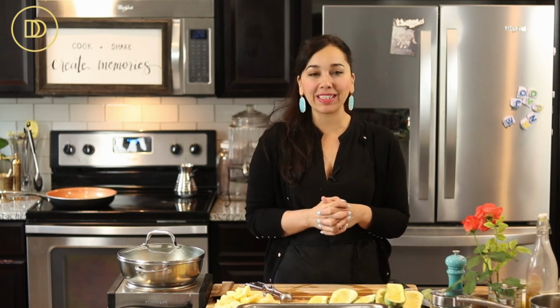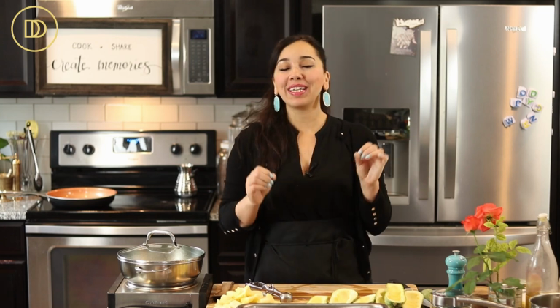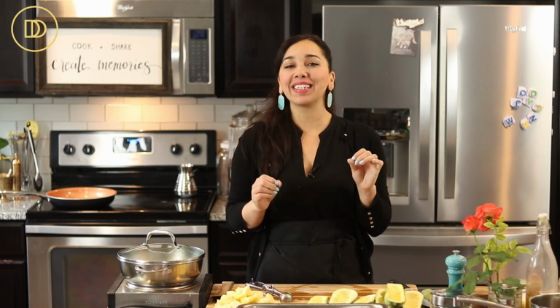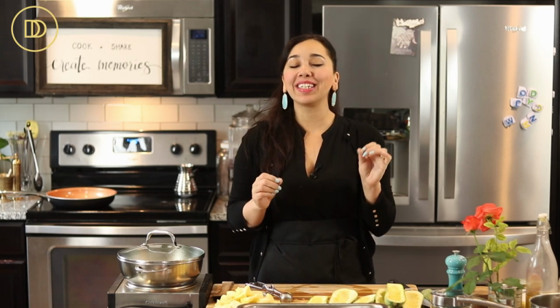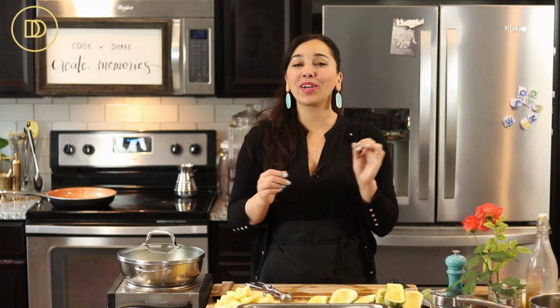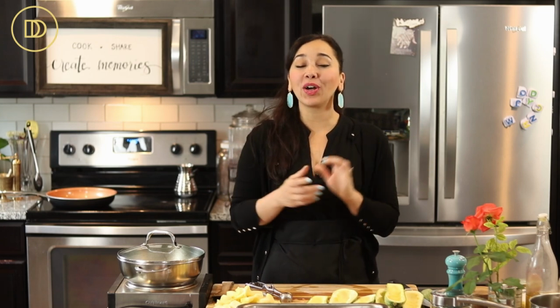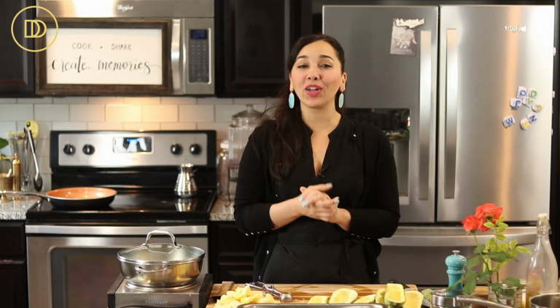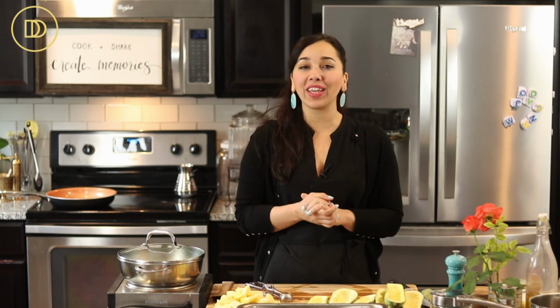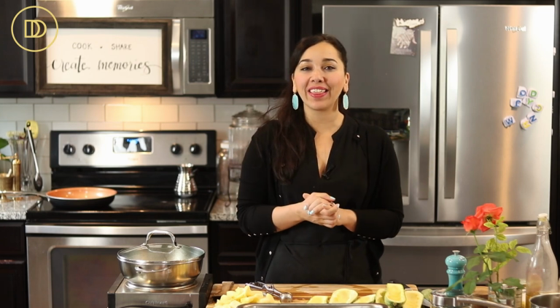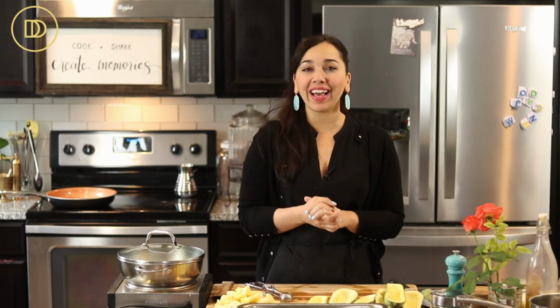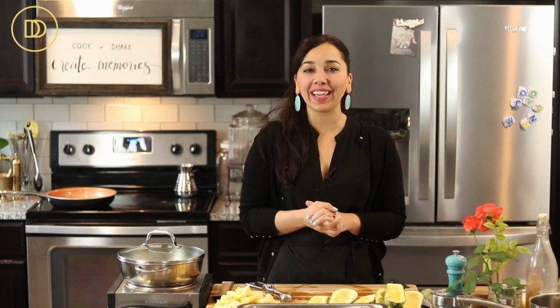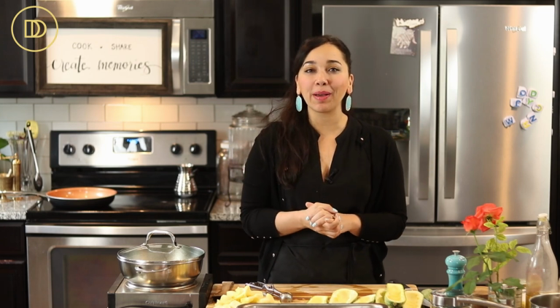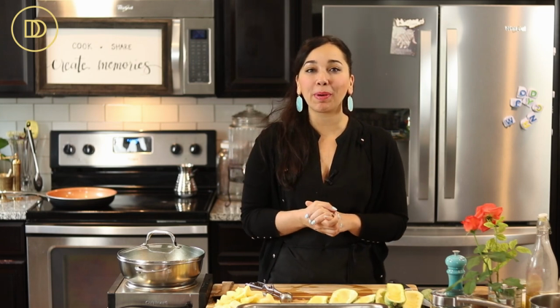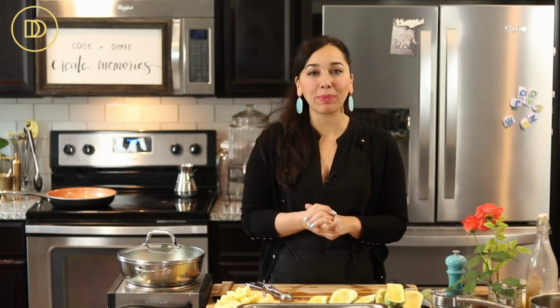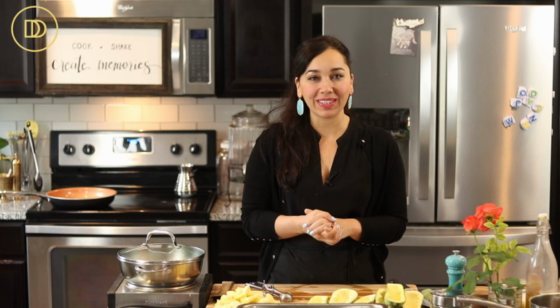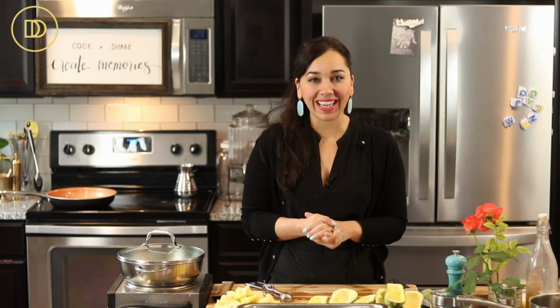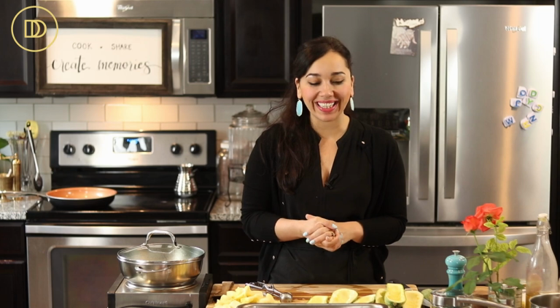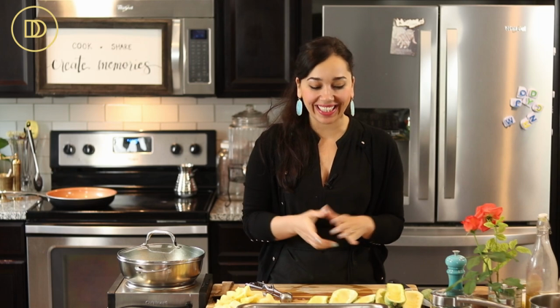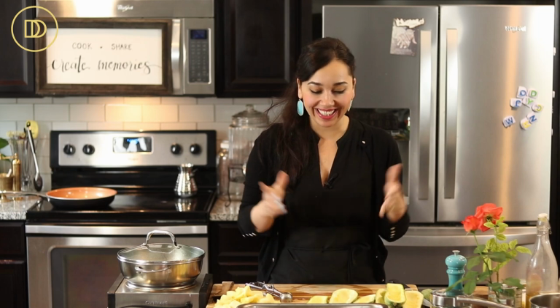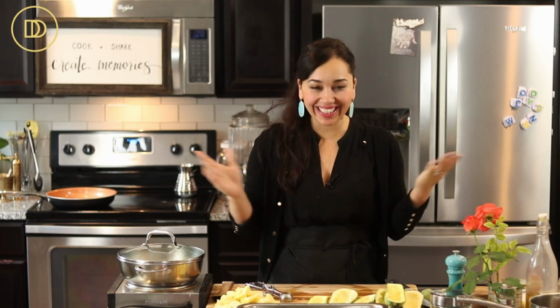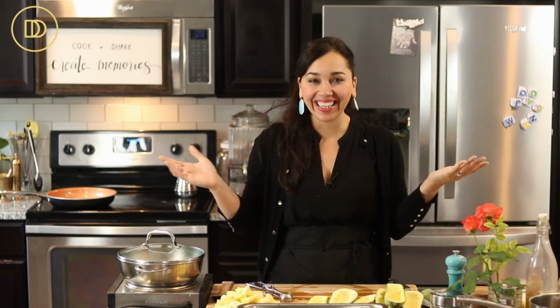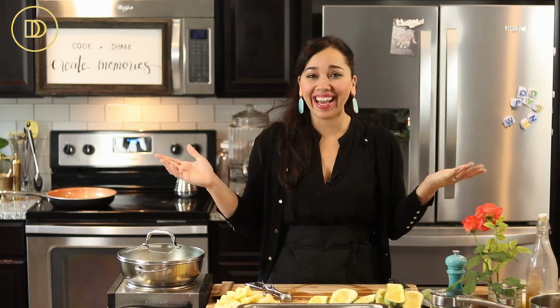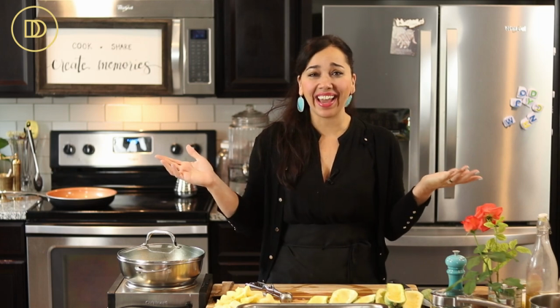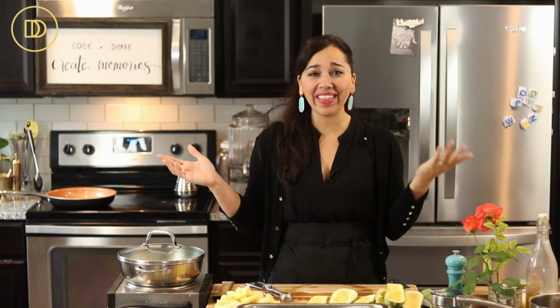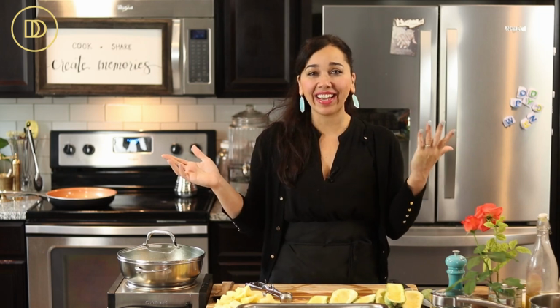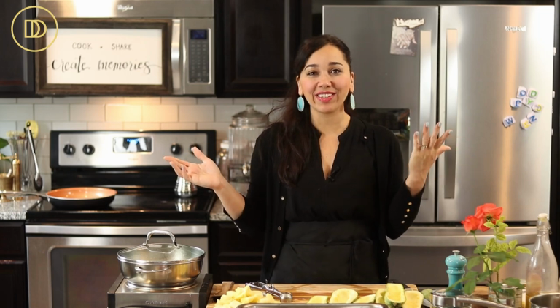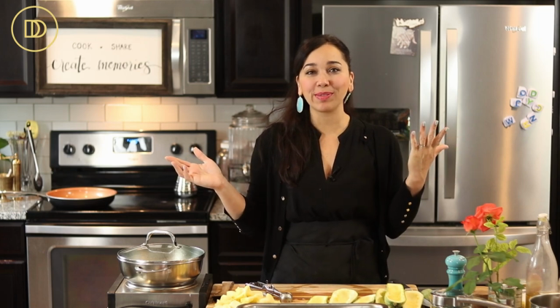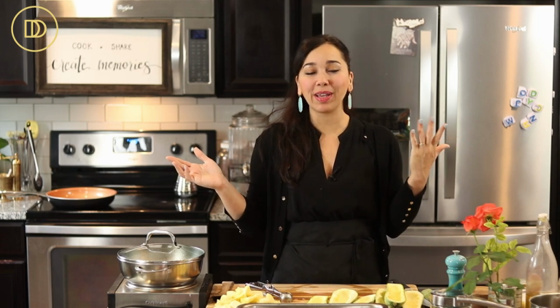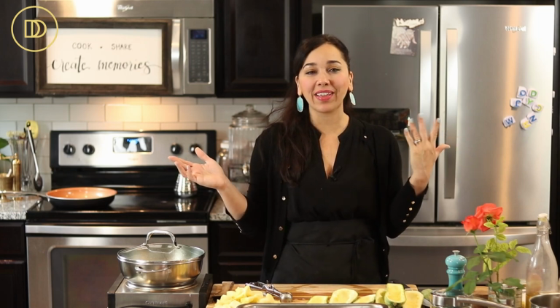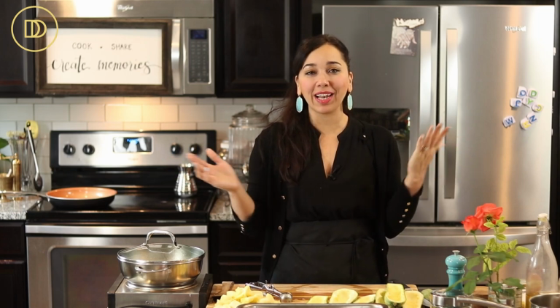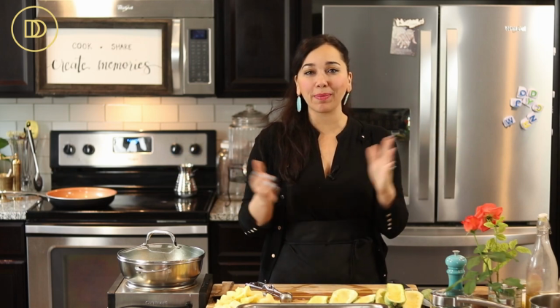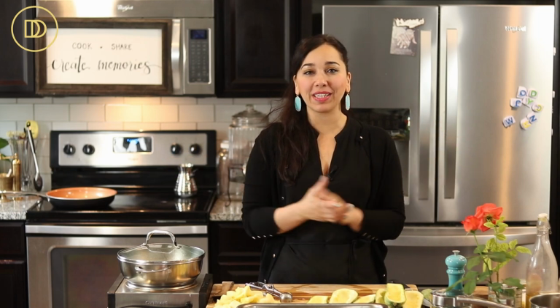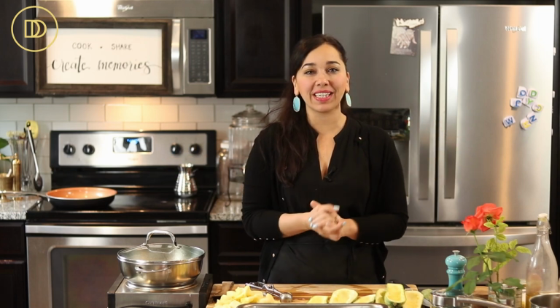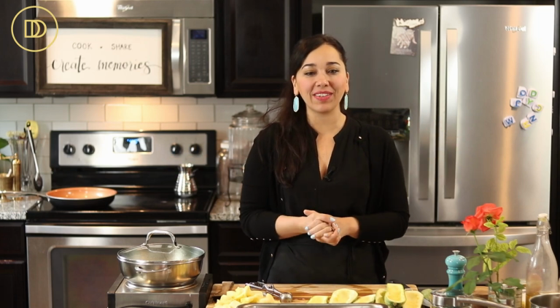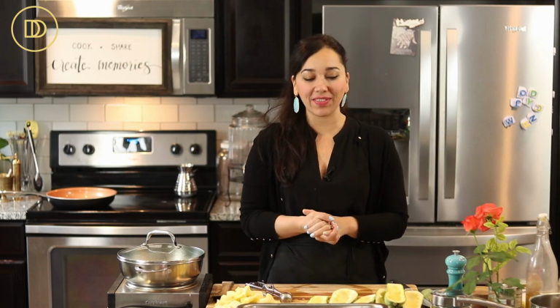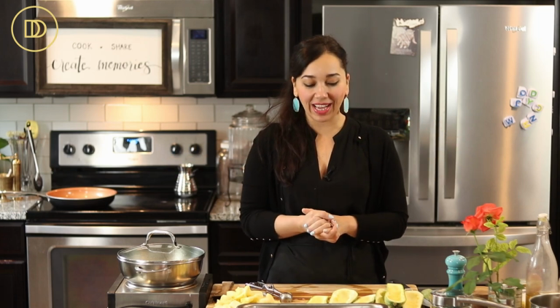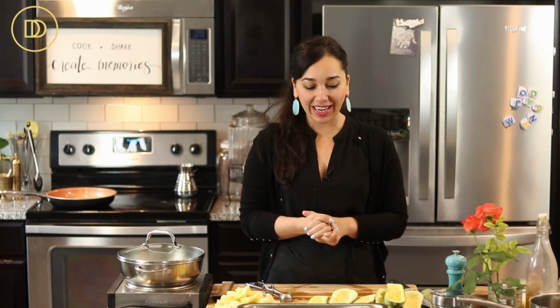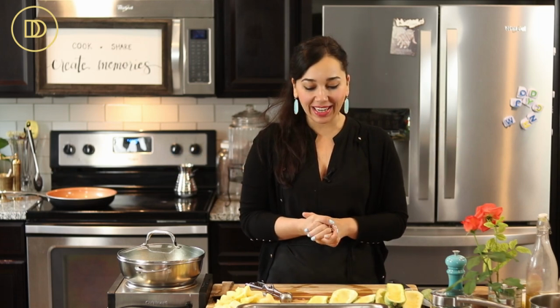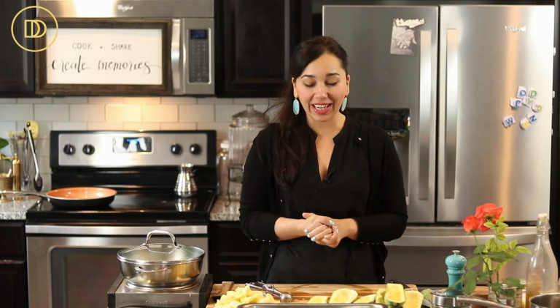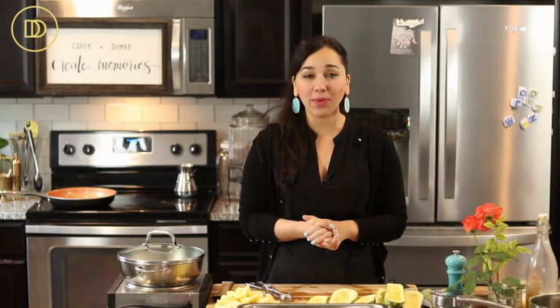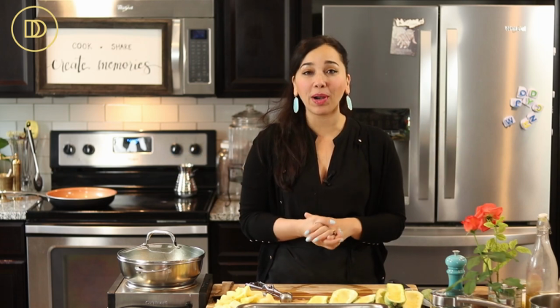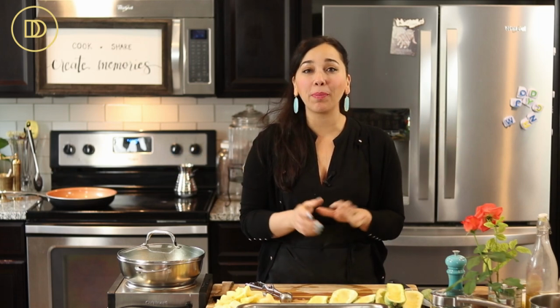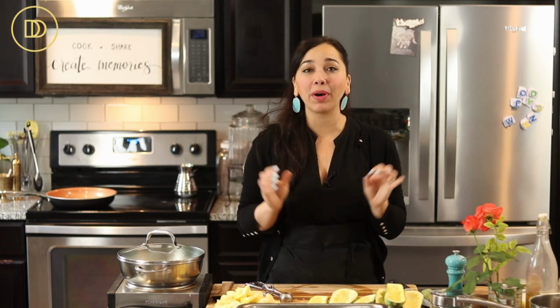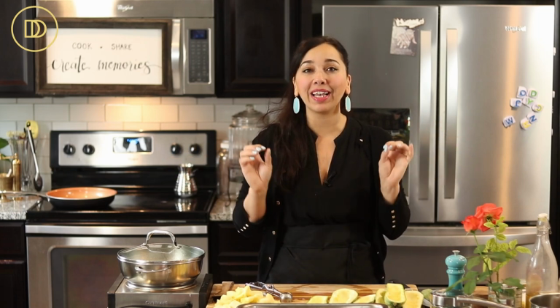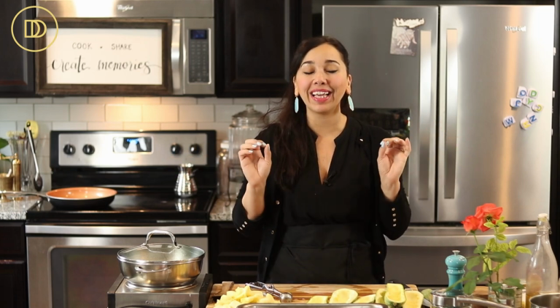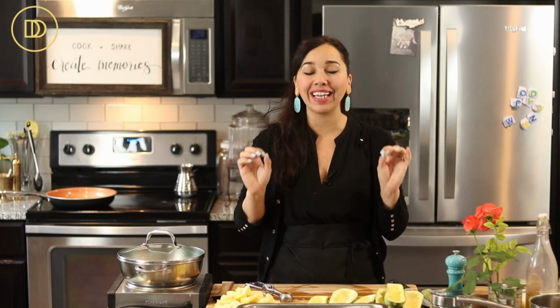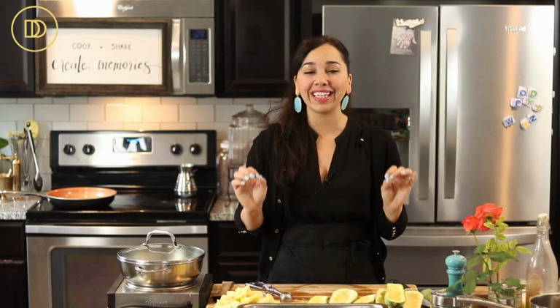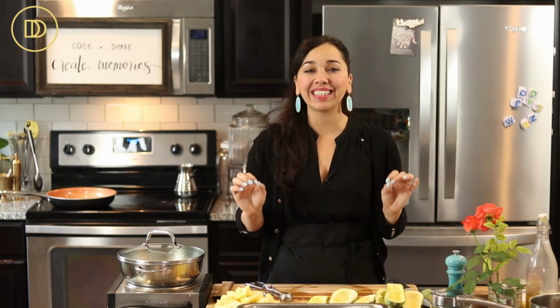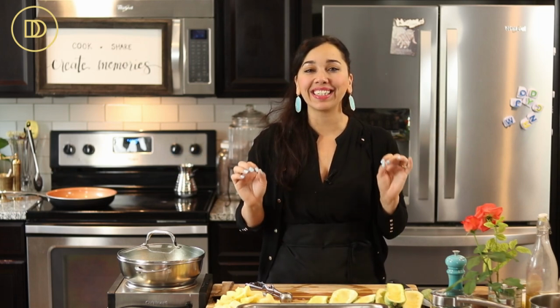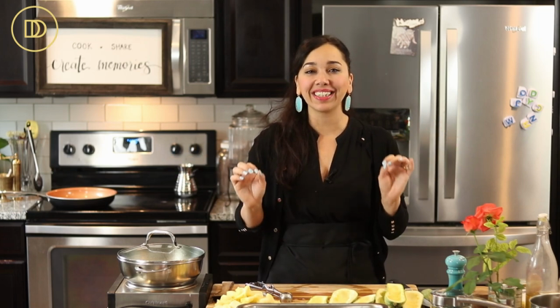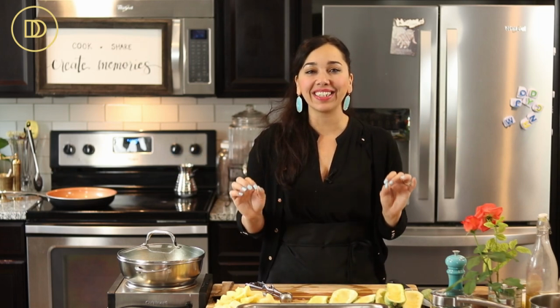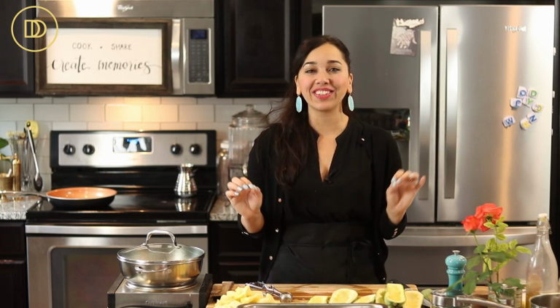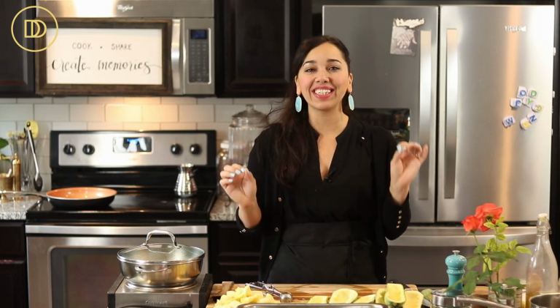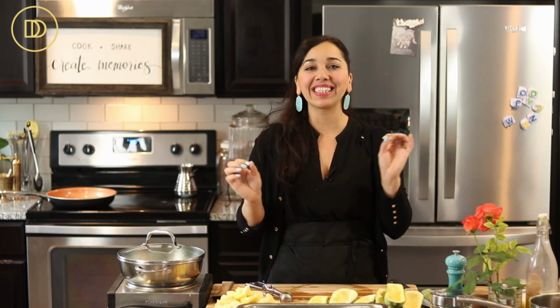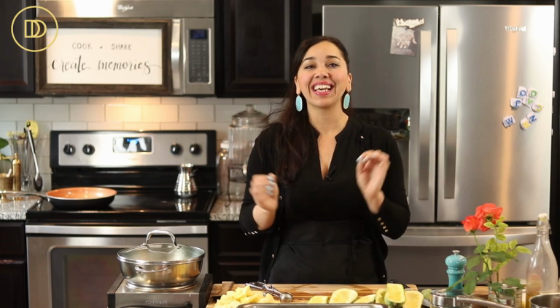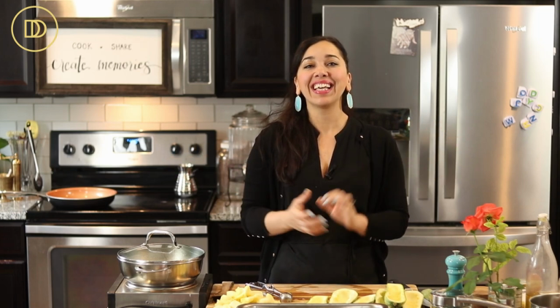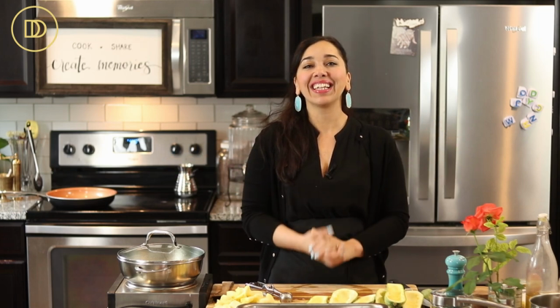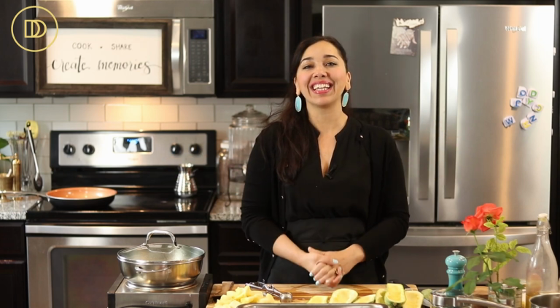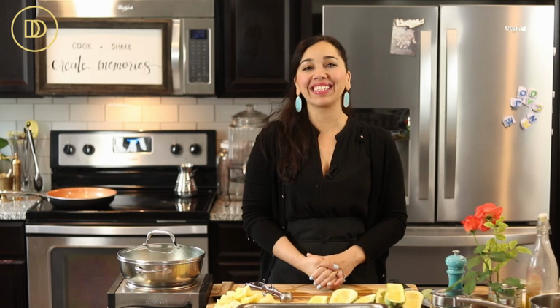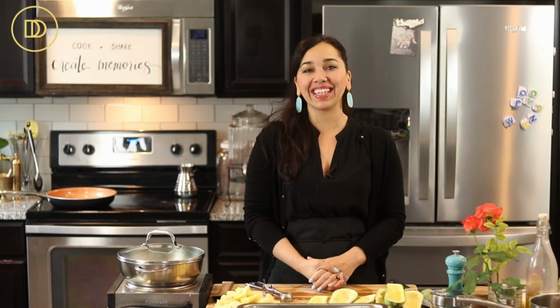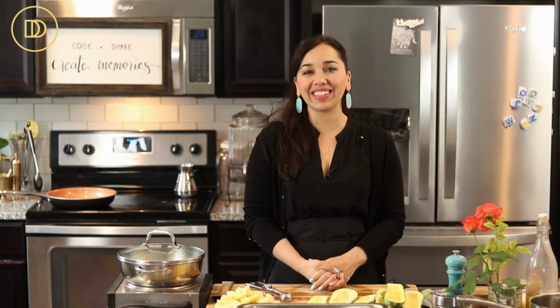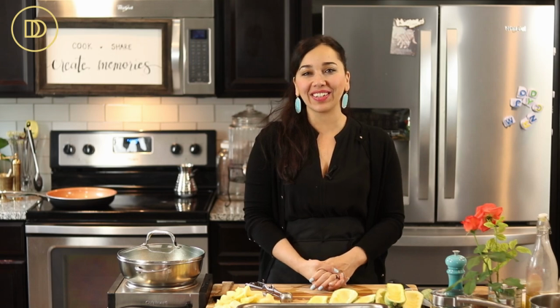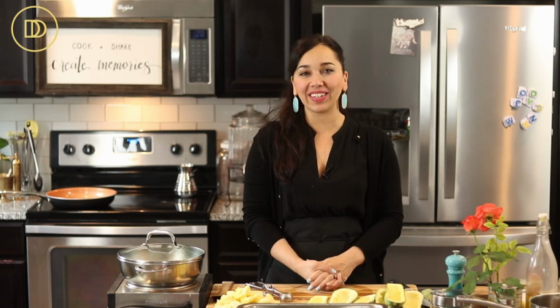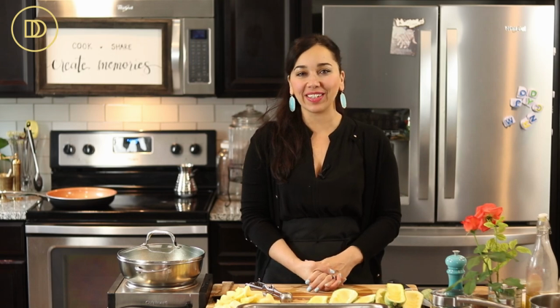Basically, kolokizakia paputsakia — I think I just made that up because I've never had it anywhere, but it is delicious. Let's get started.